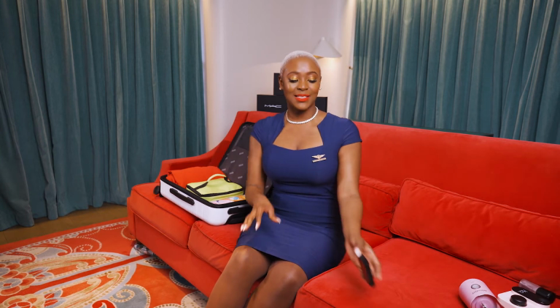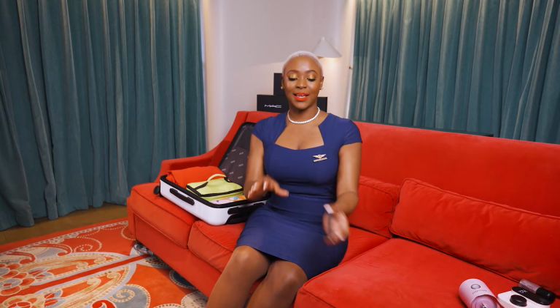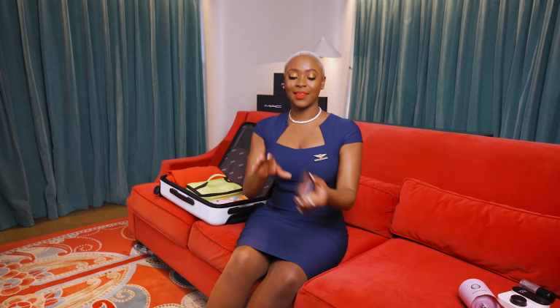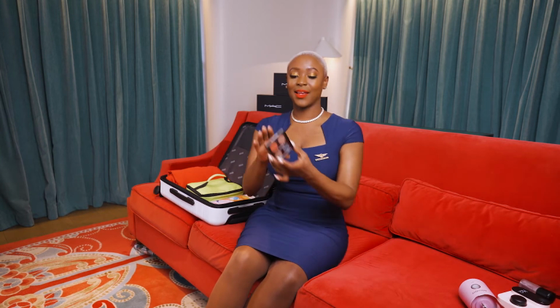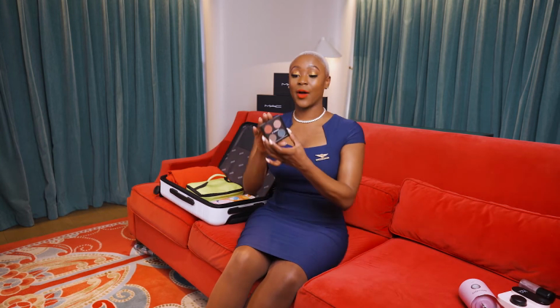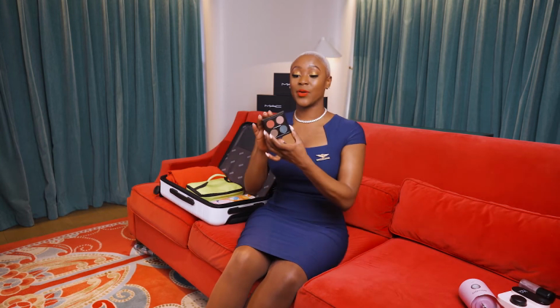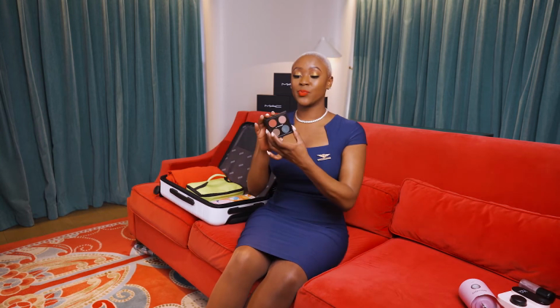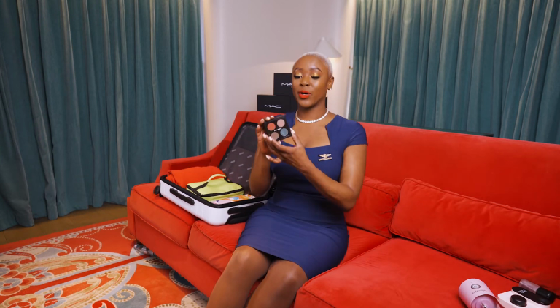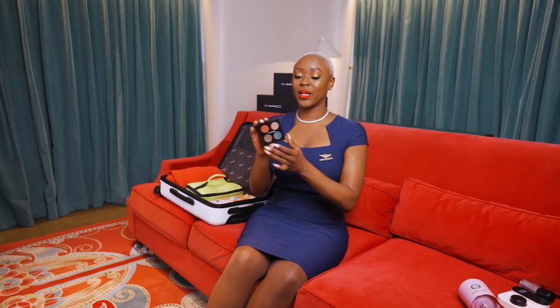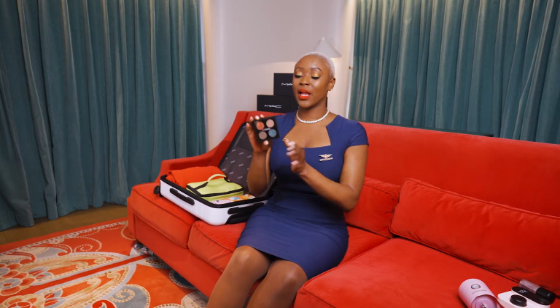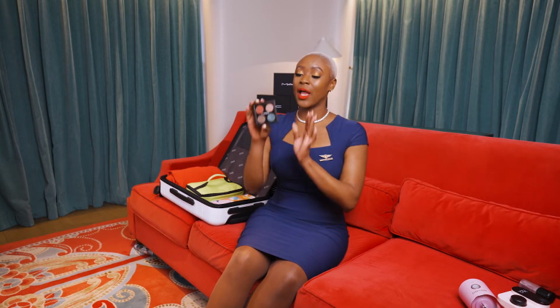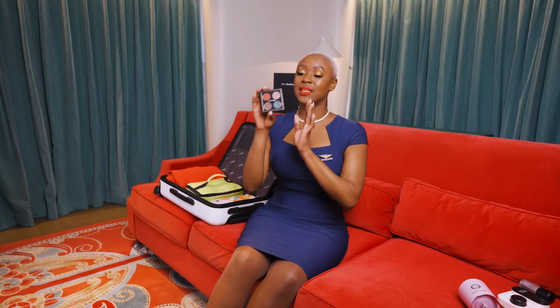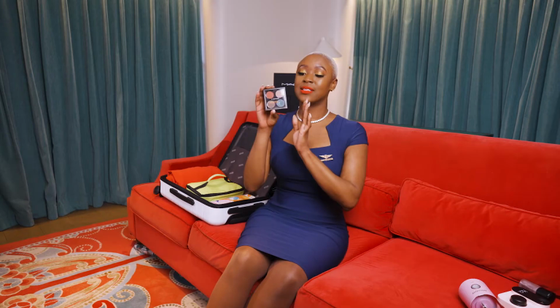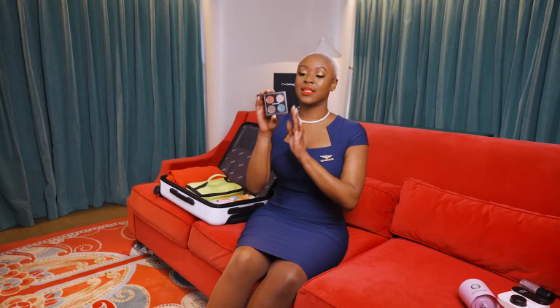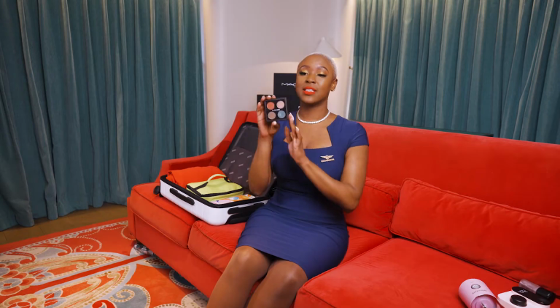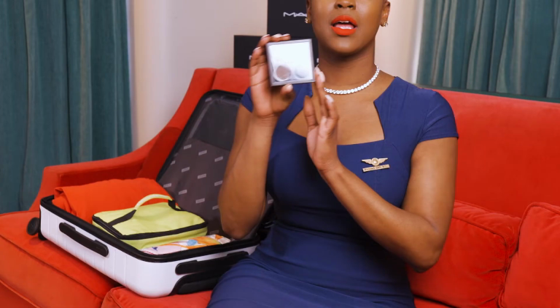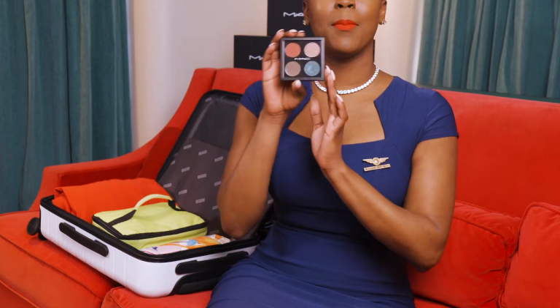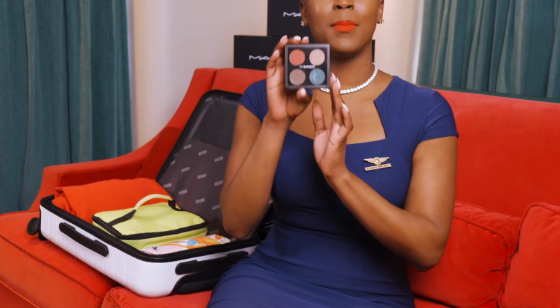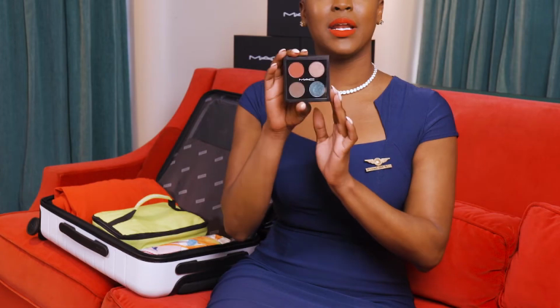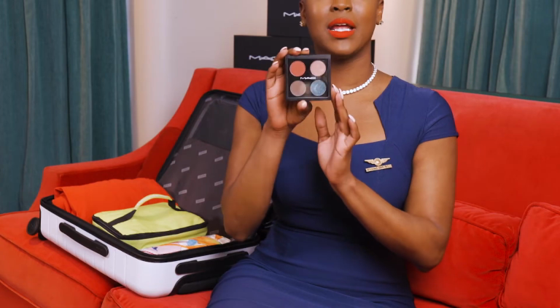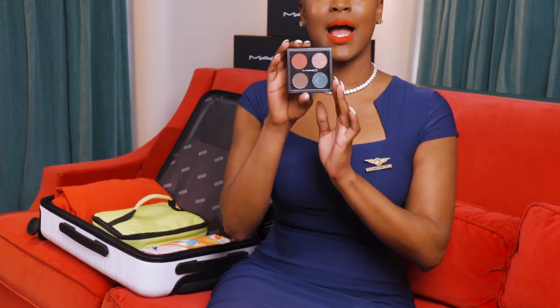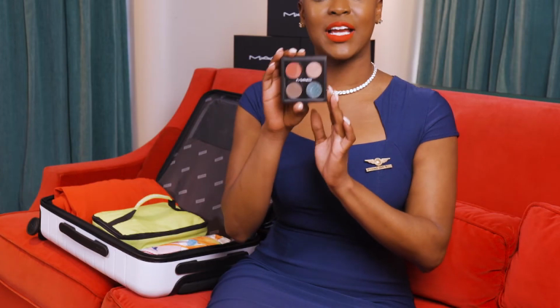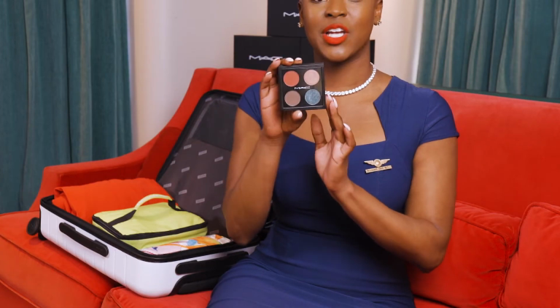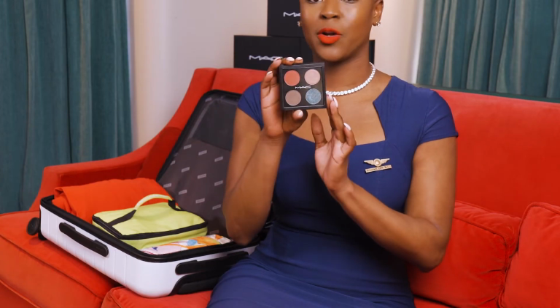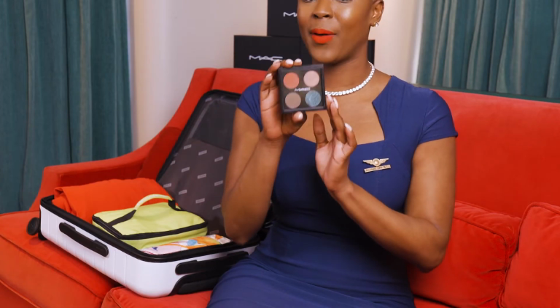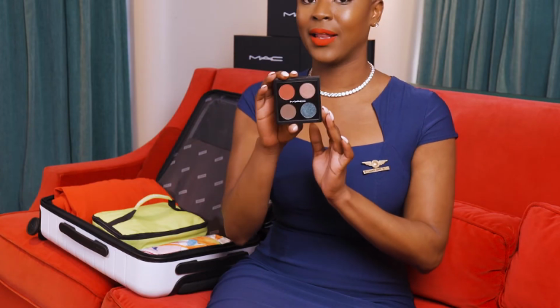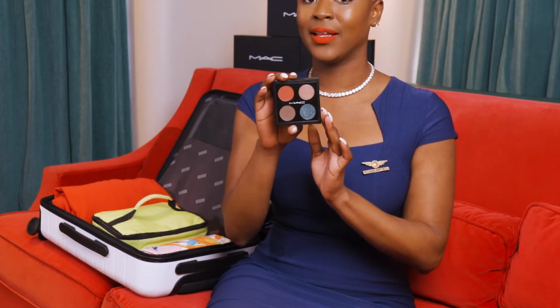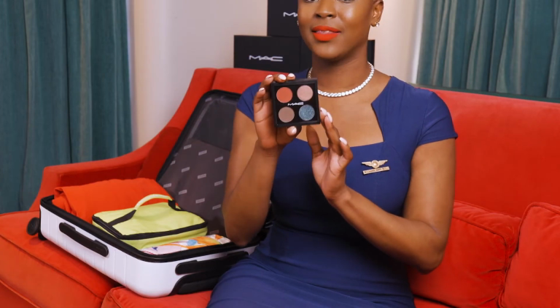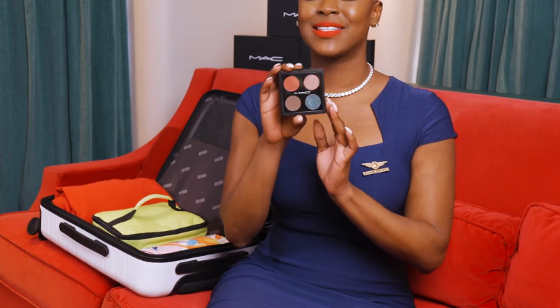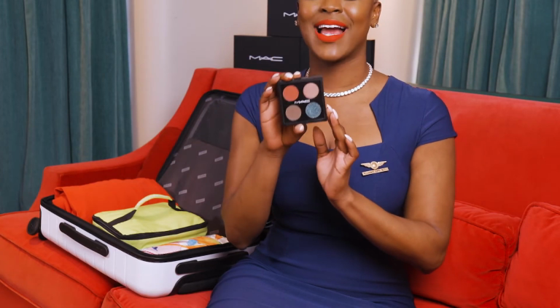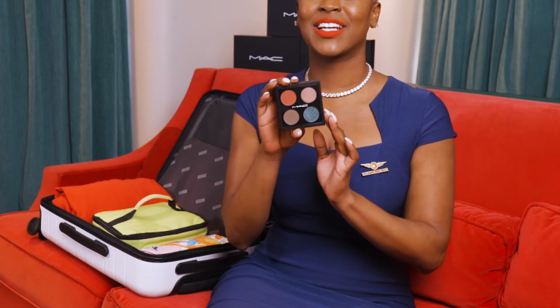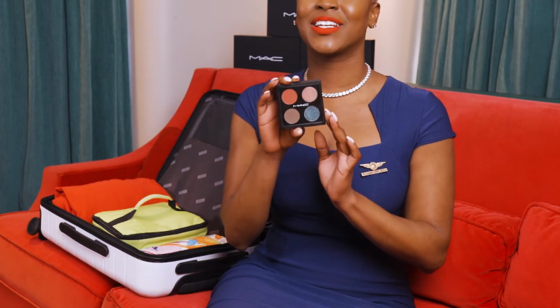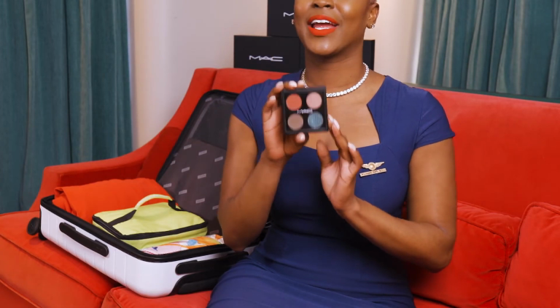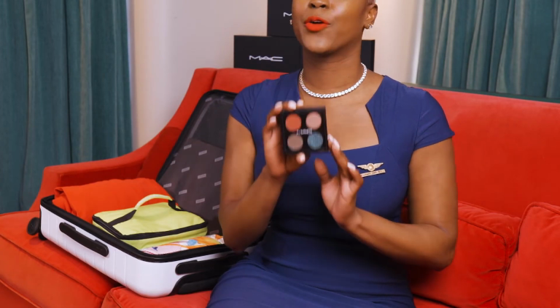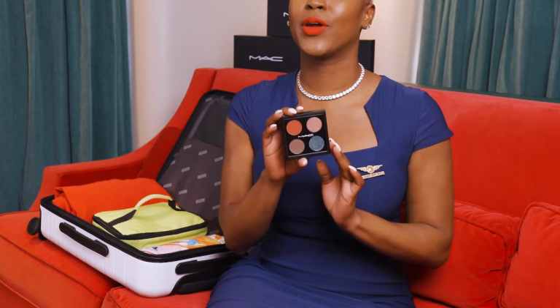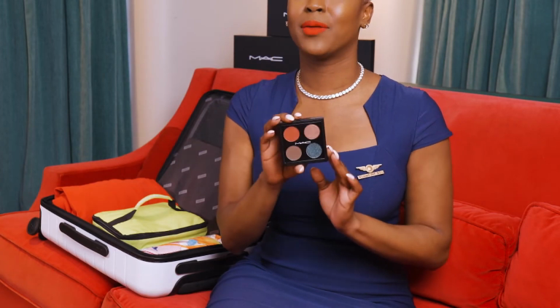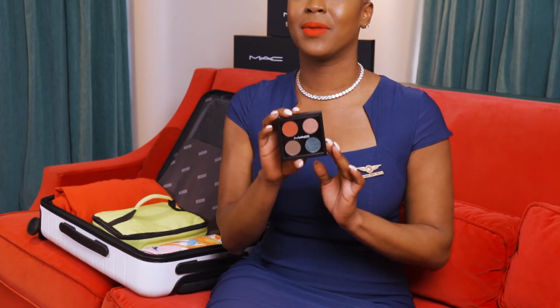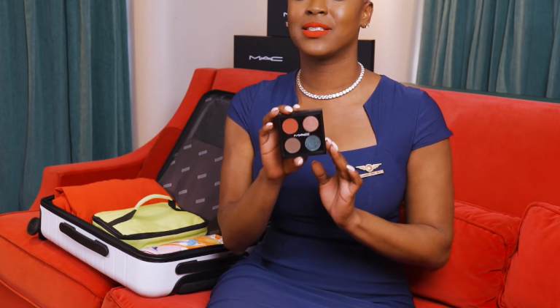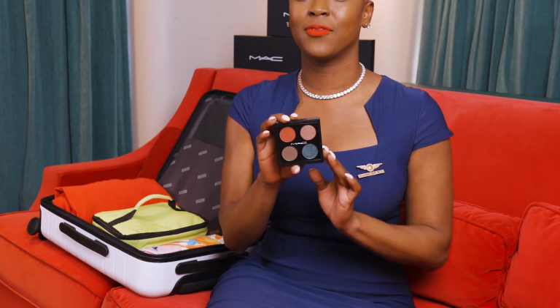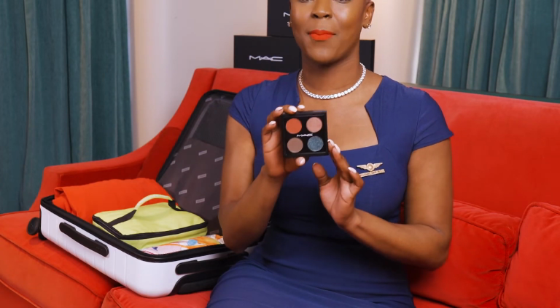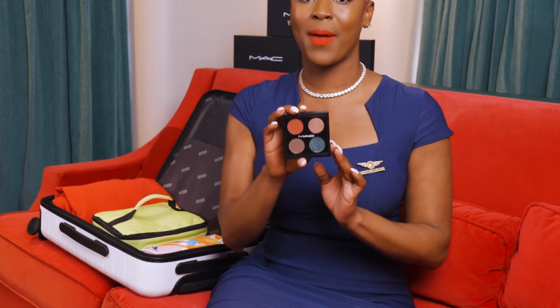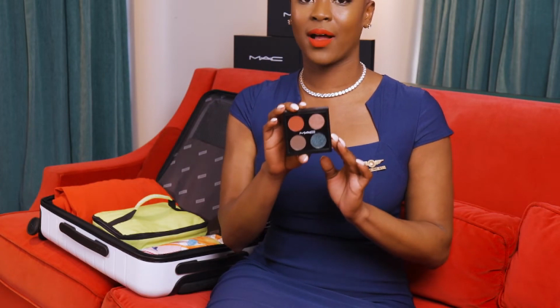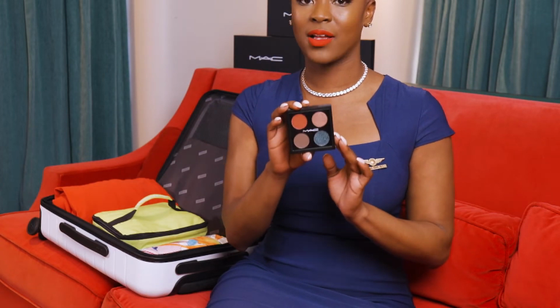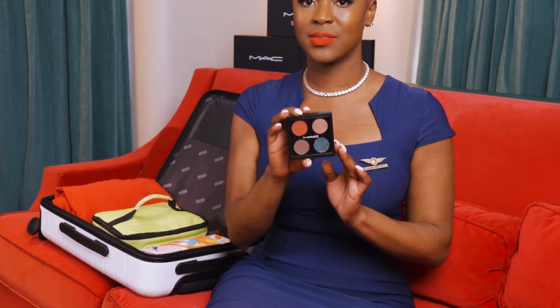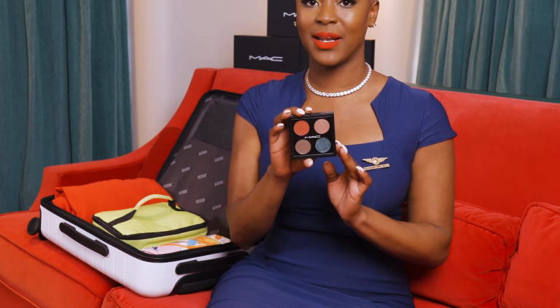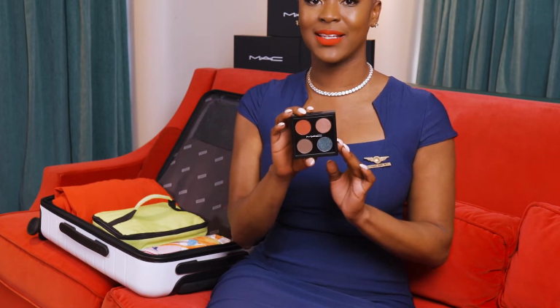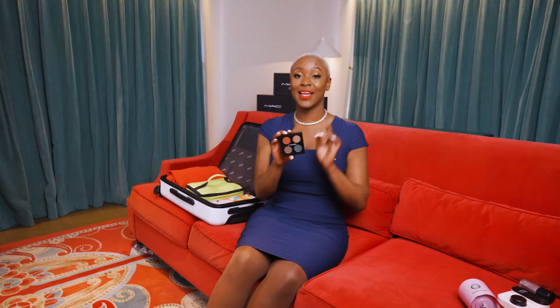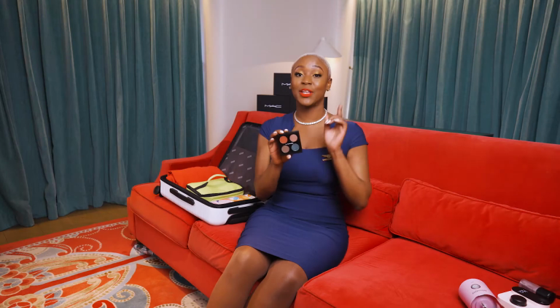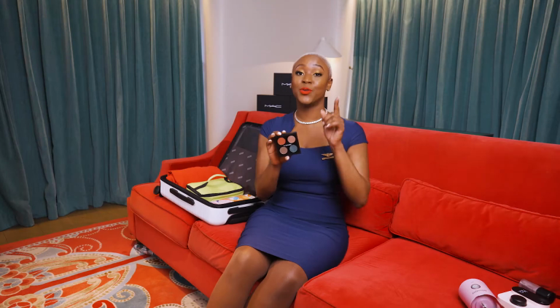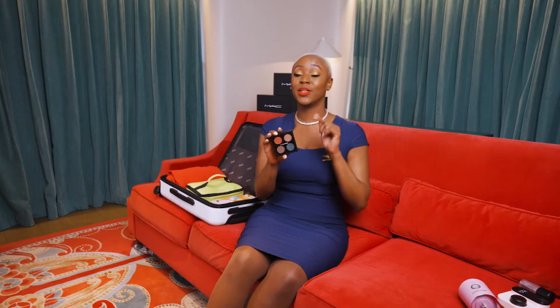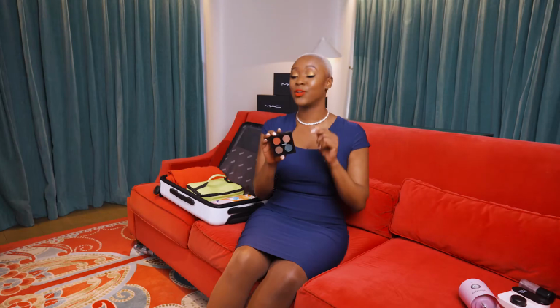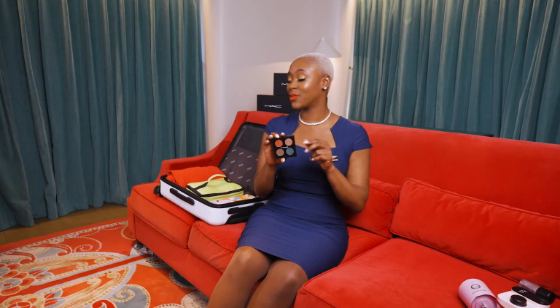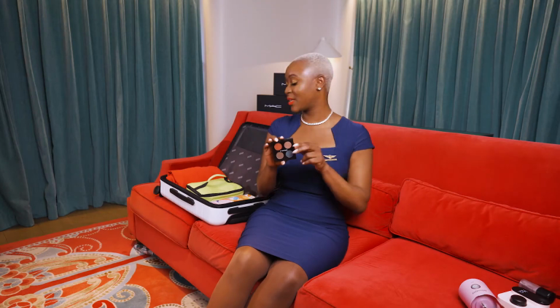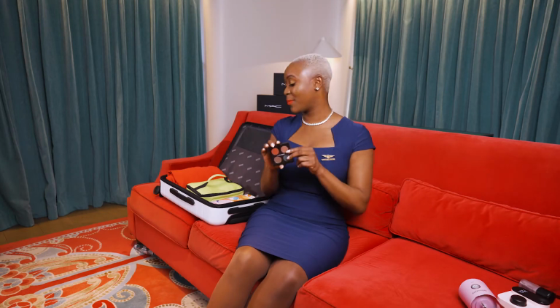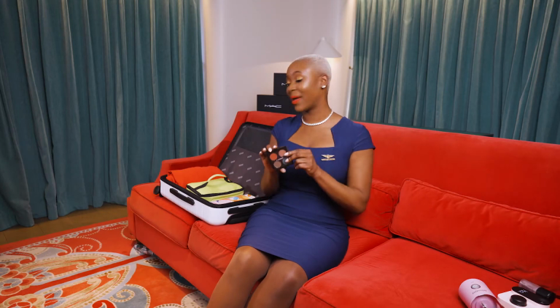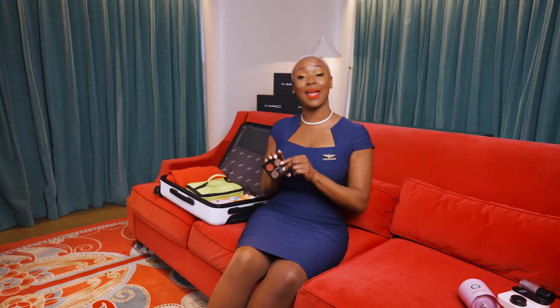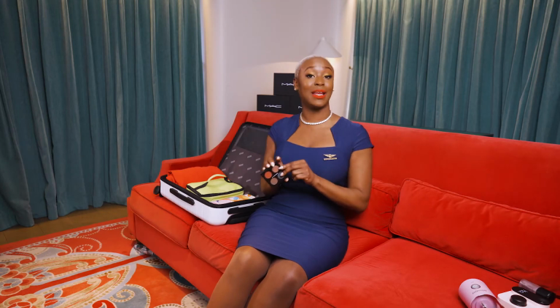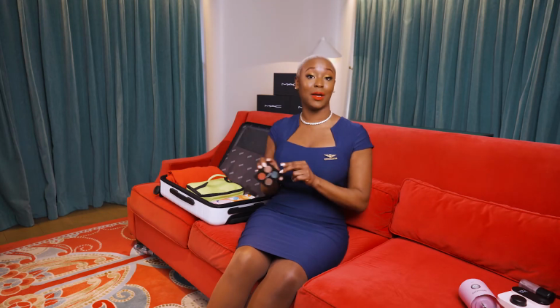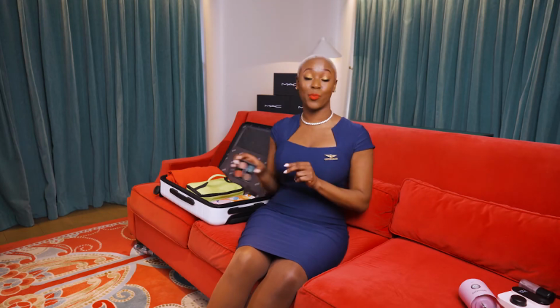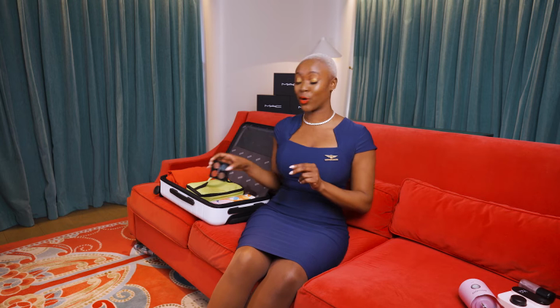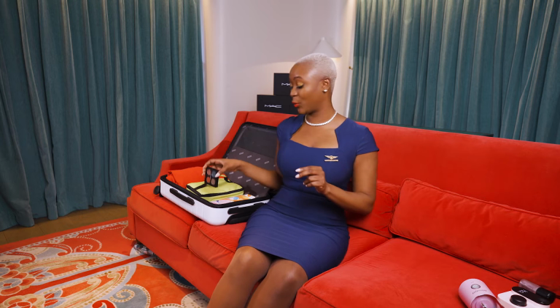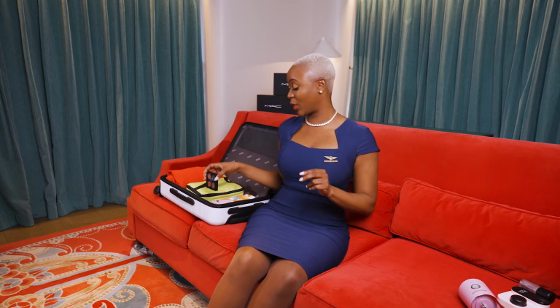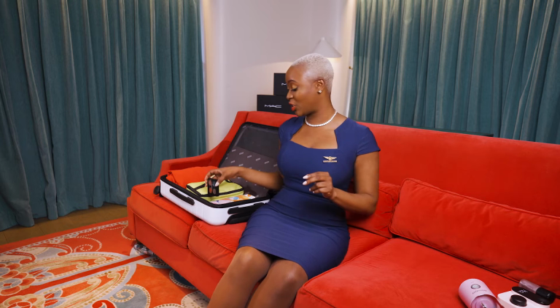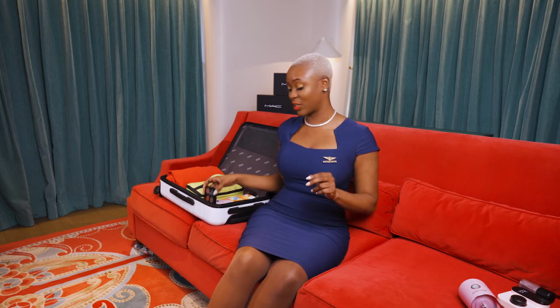The second thing I always bring is this mini eyeshadow palette that I actually created myself at MAC Cosmetics — and you can do the same at any airport location.